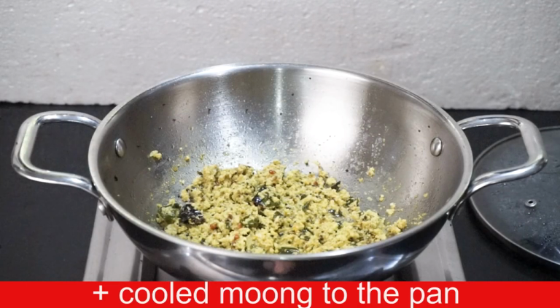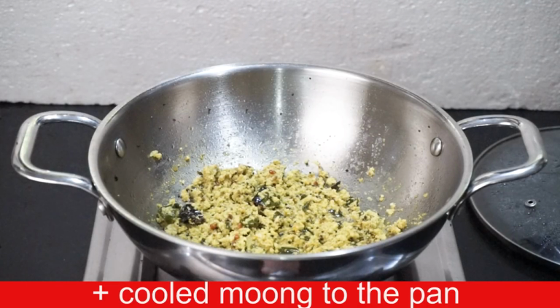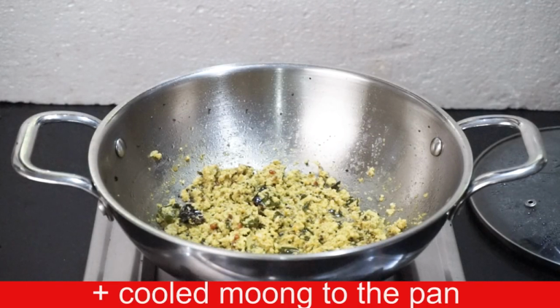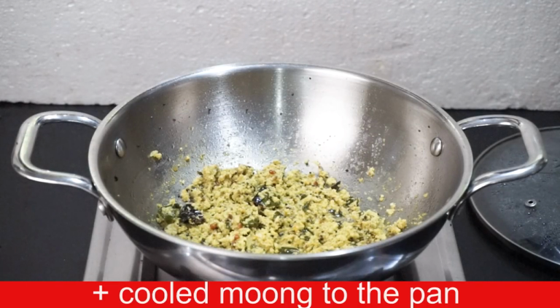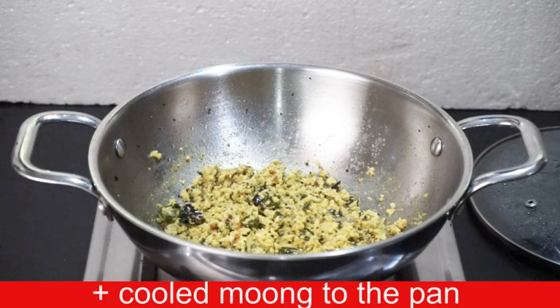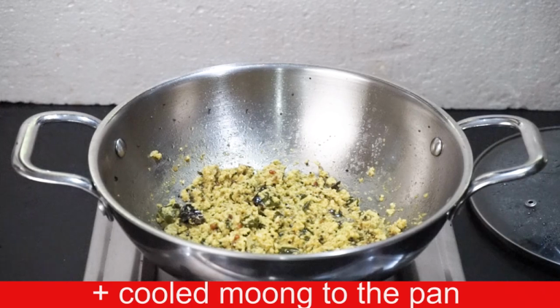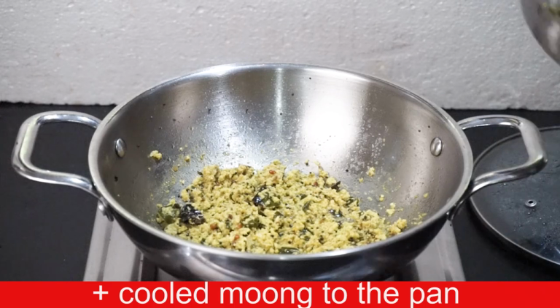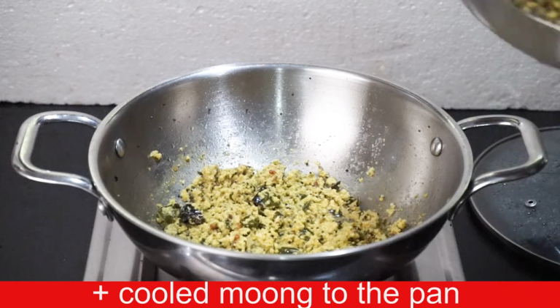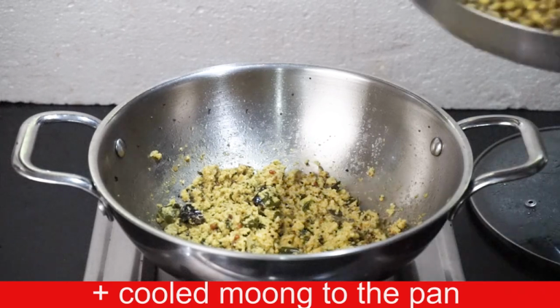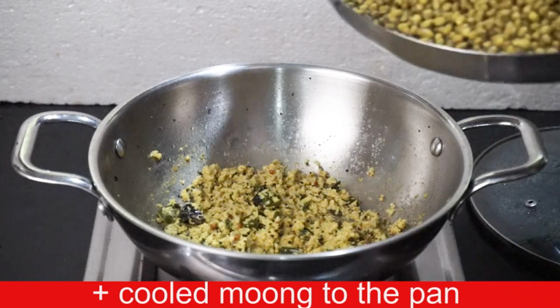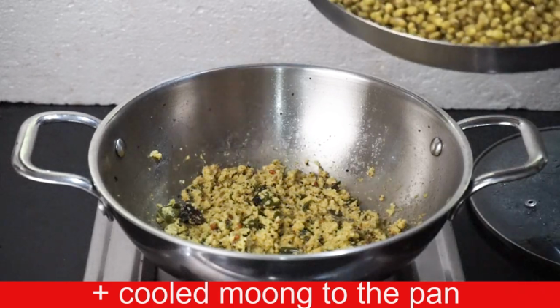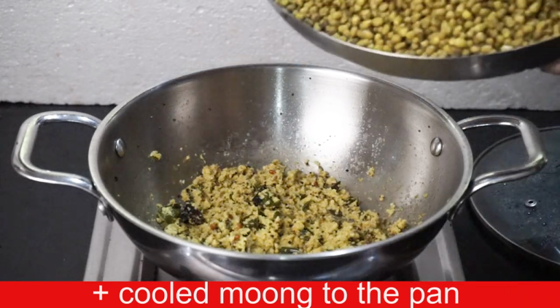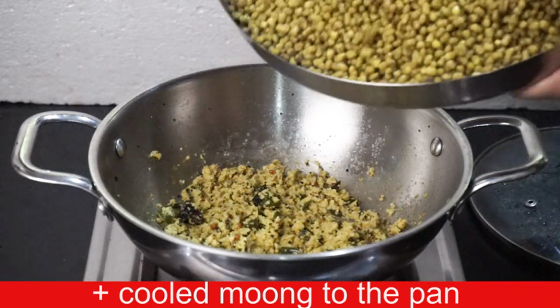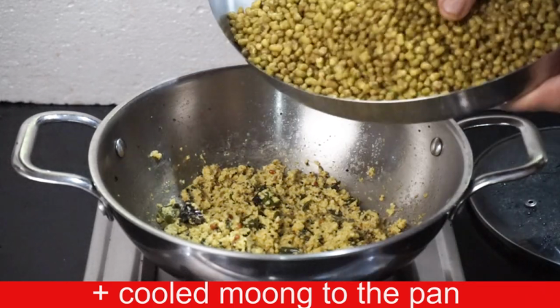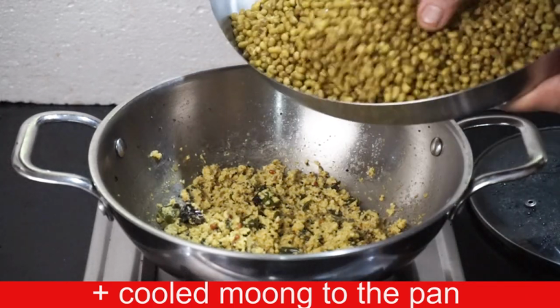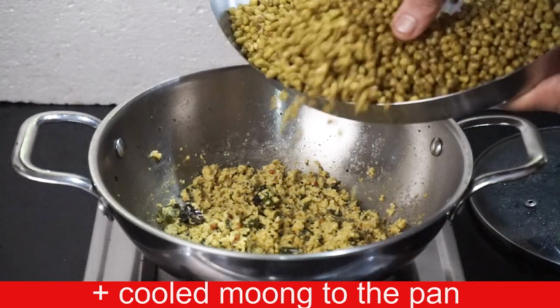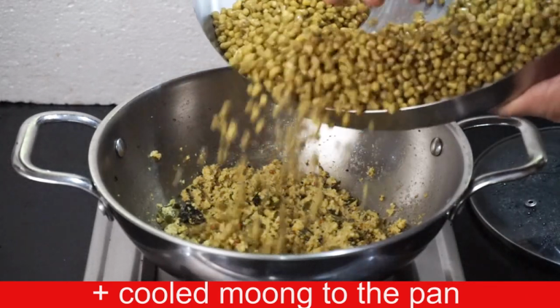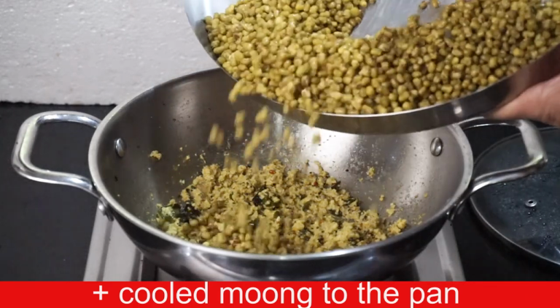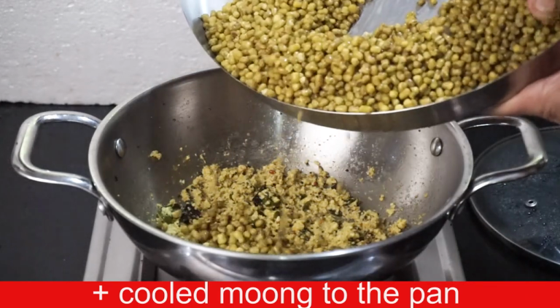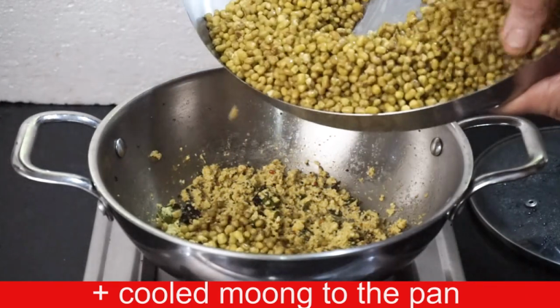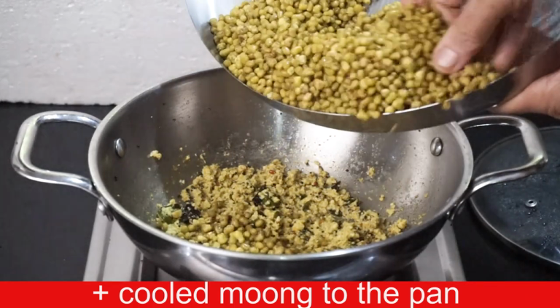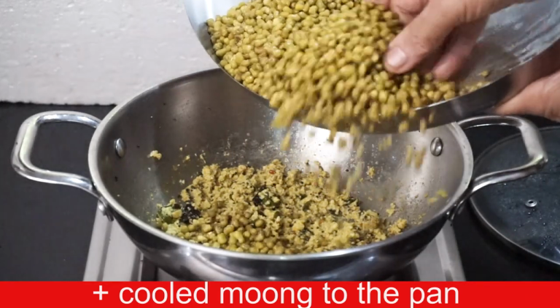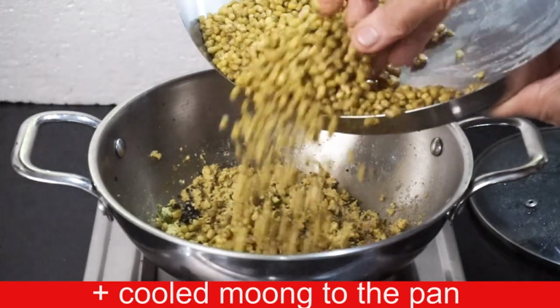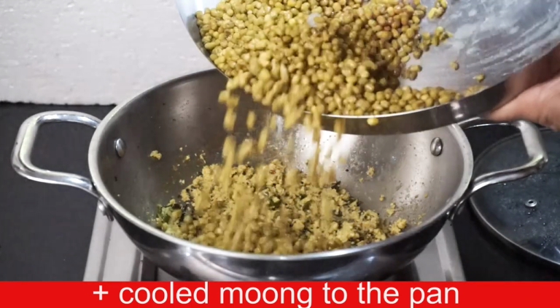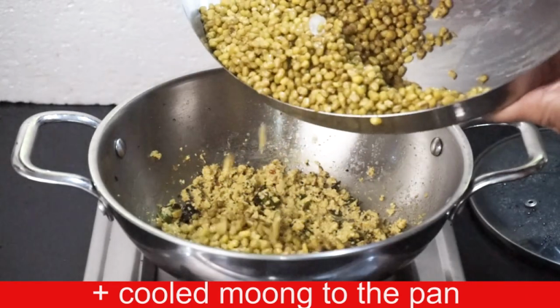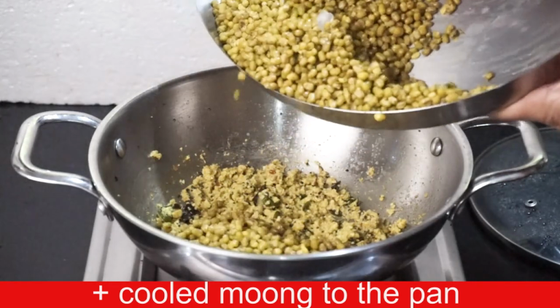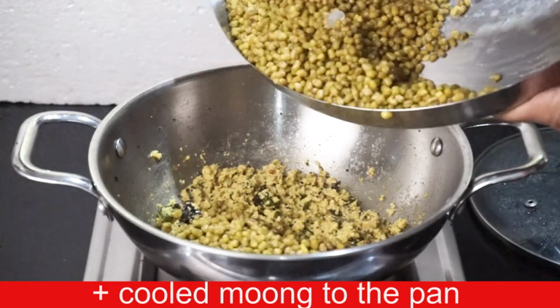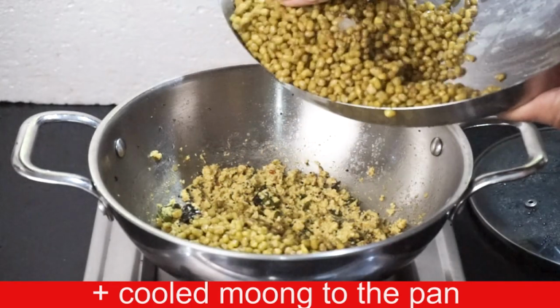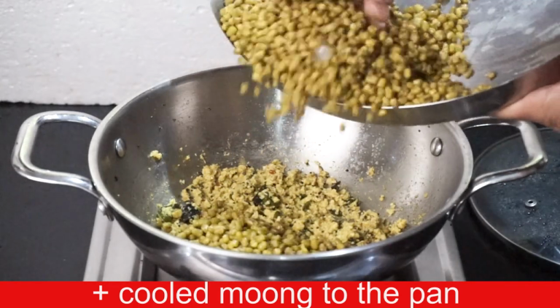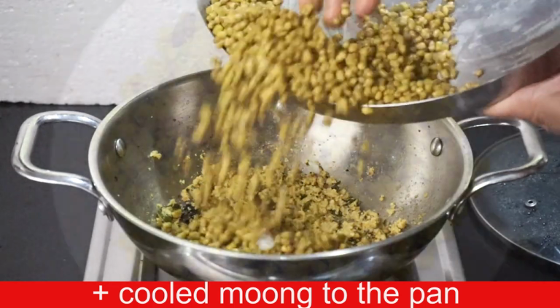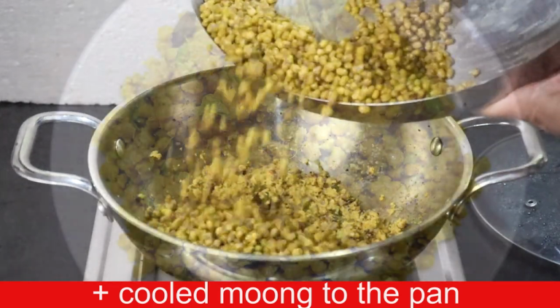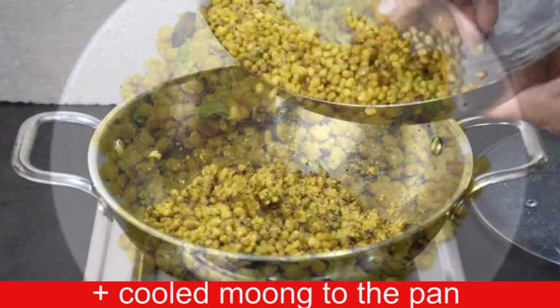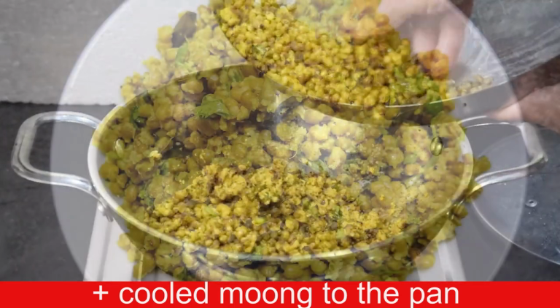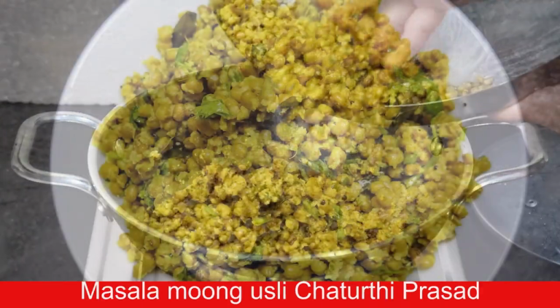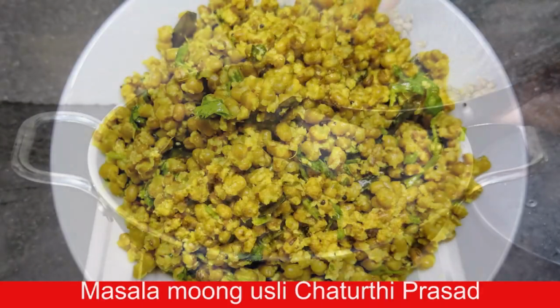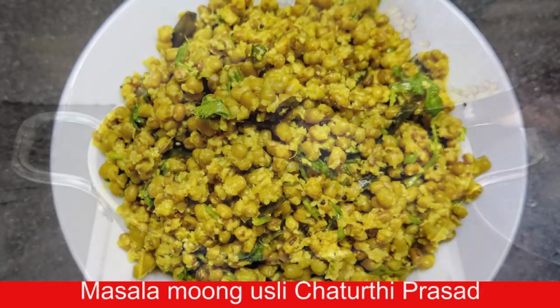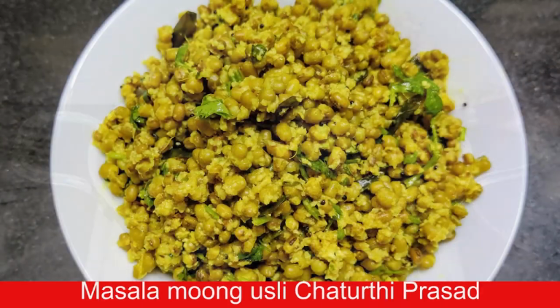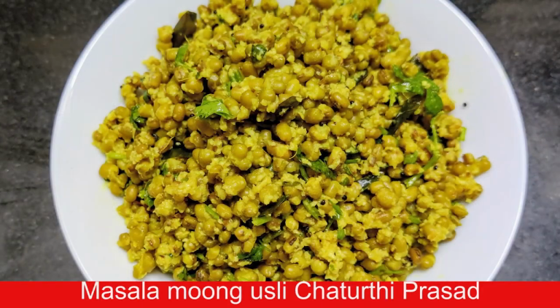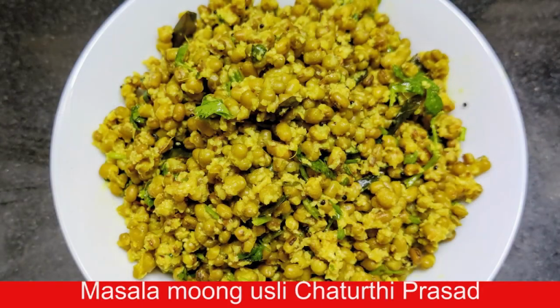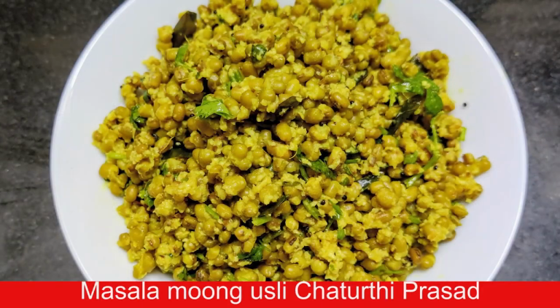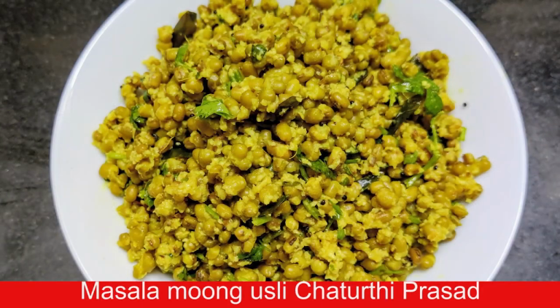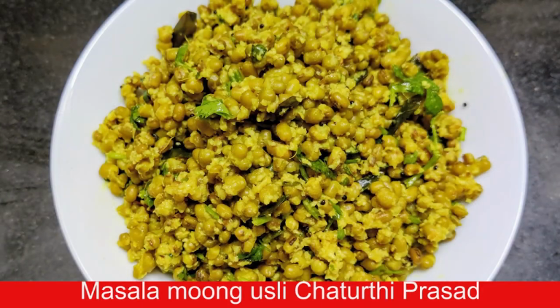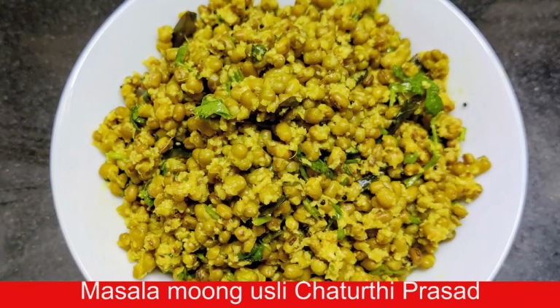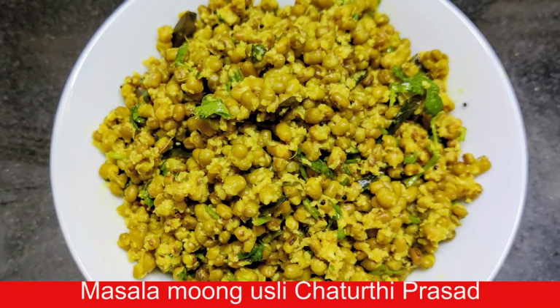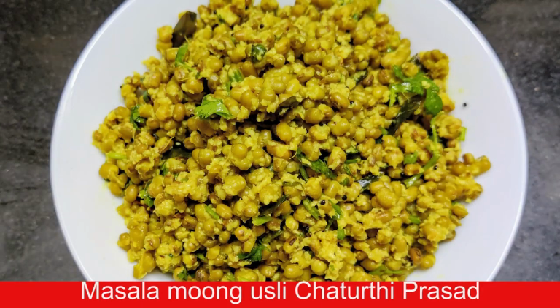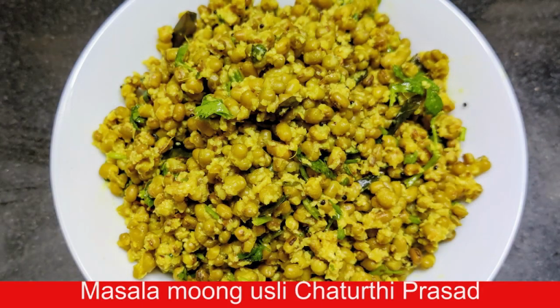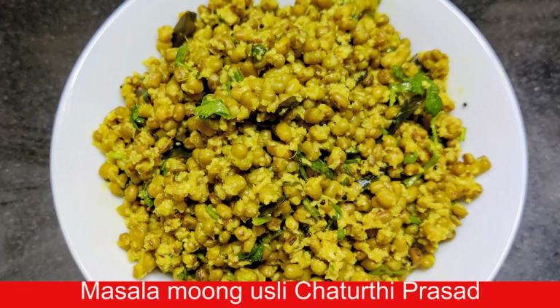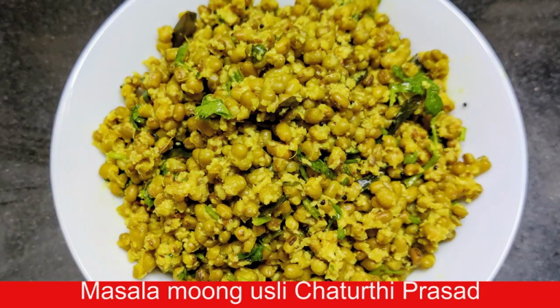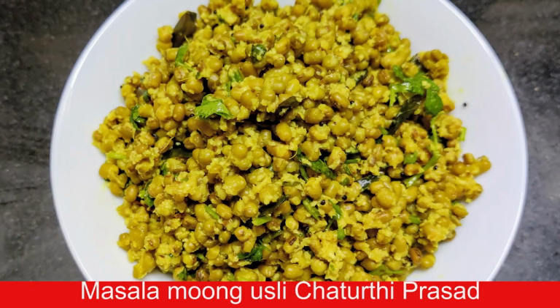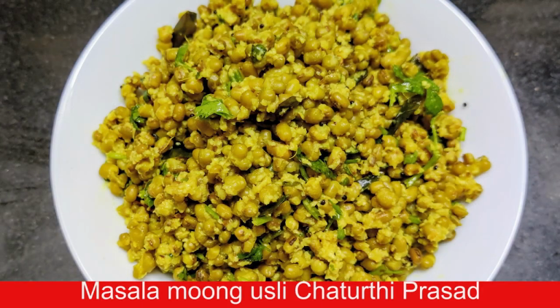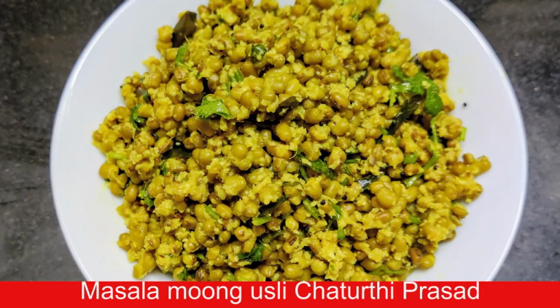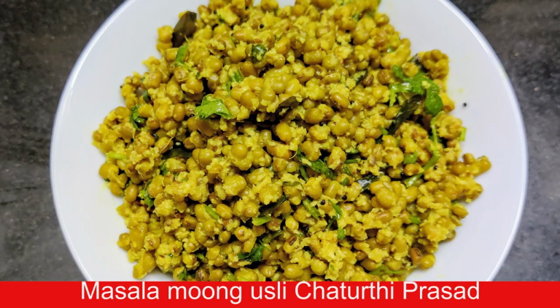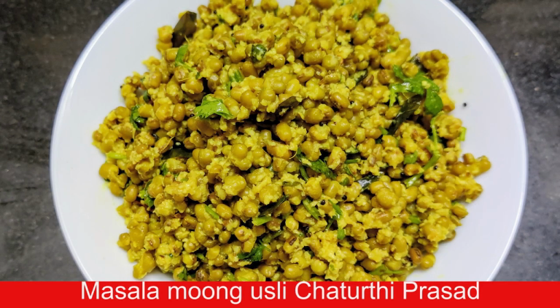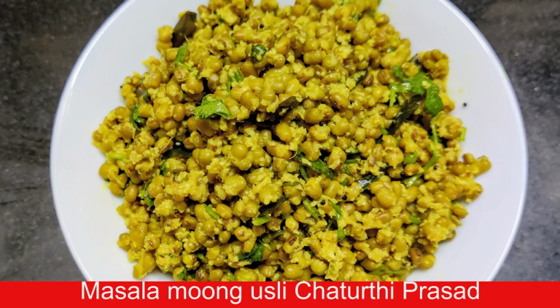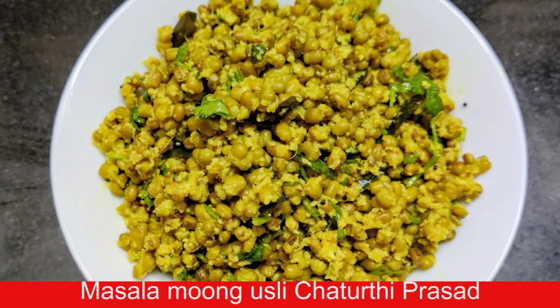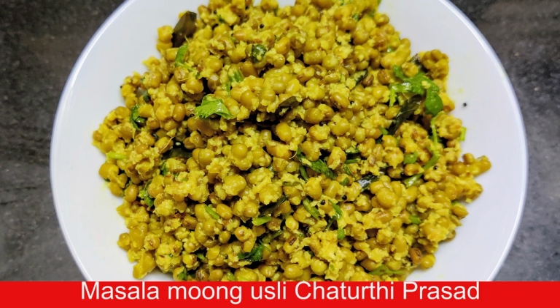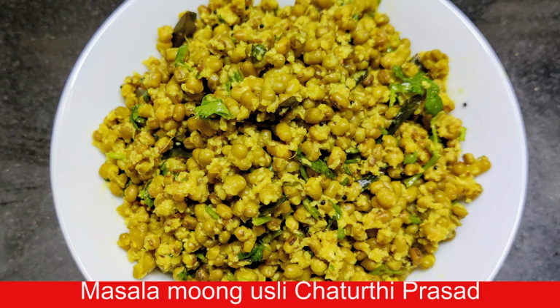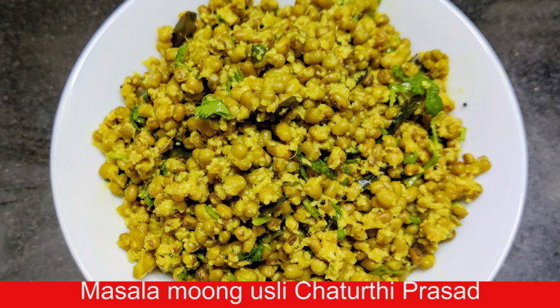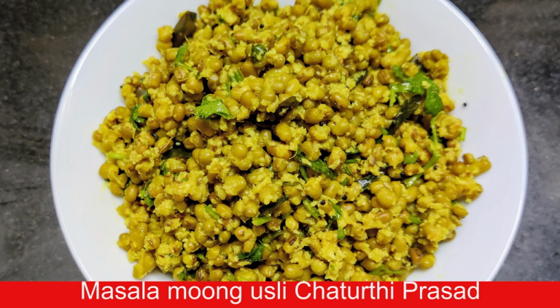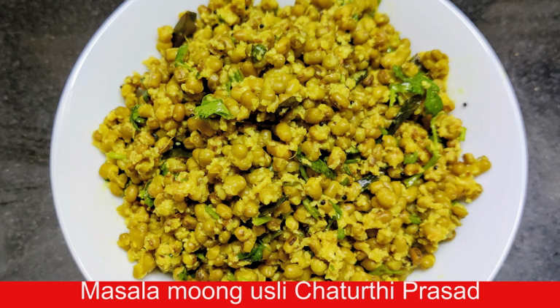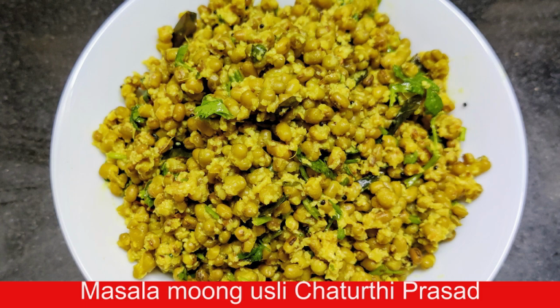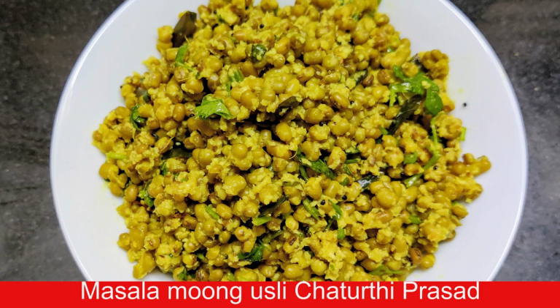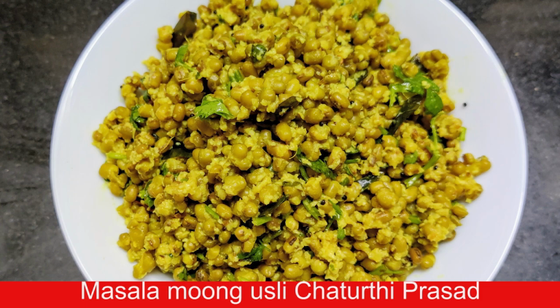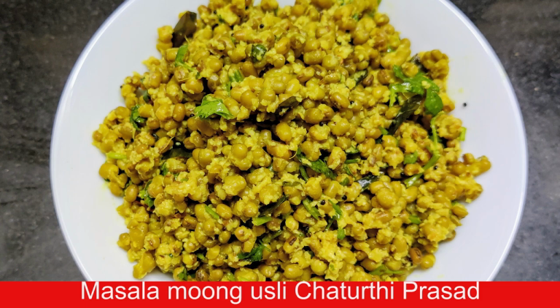If you like this channel, please press the bell icon and press for recipe notifications.